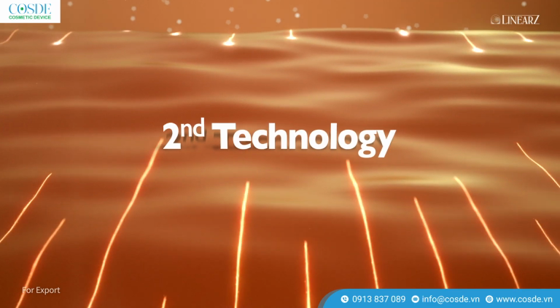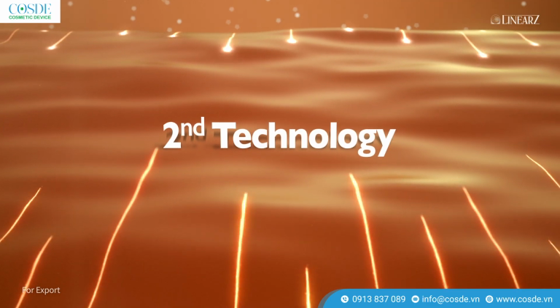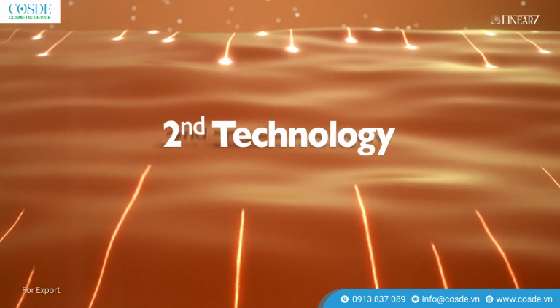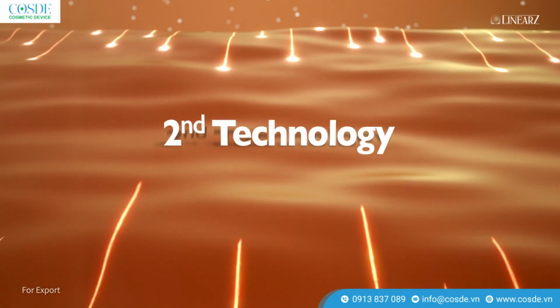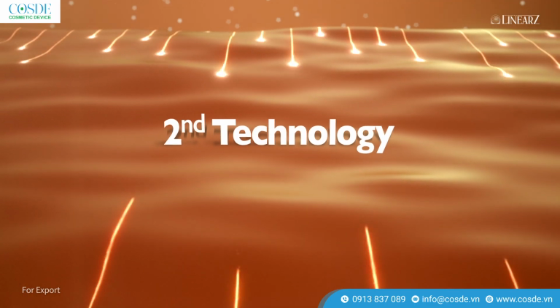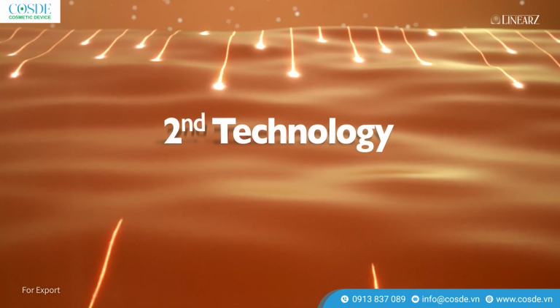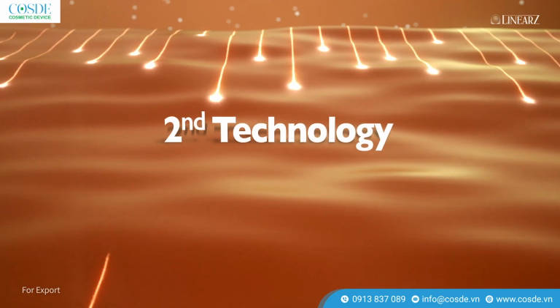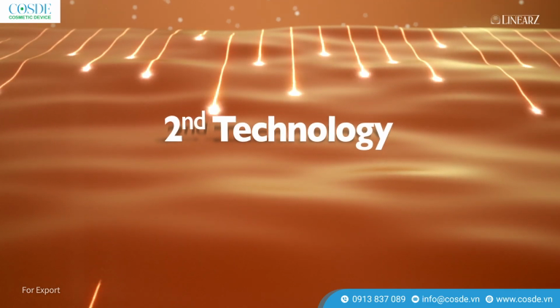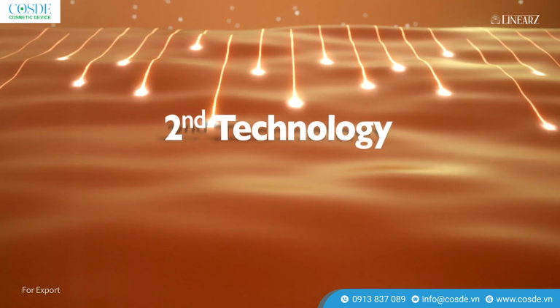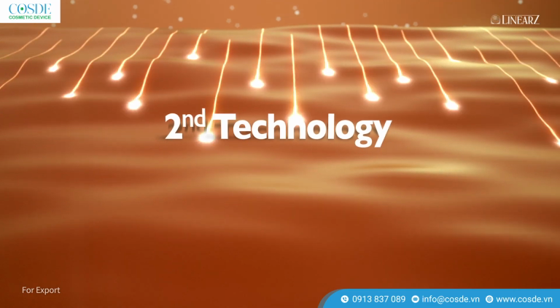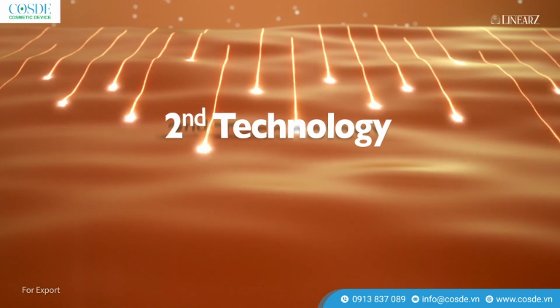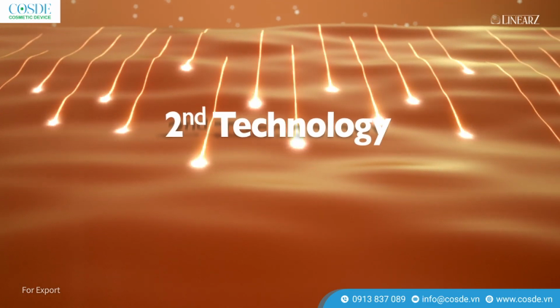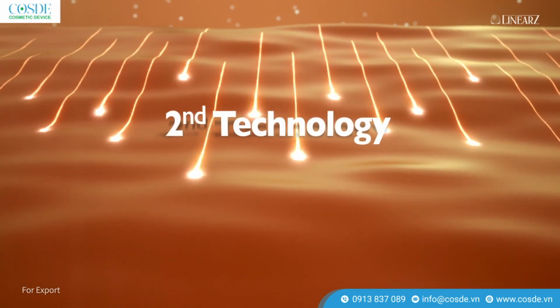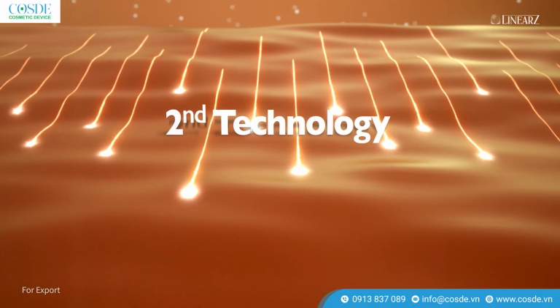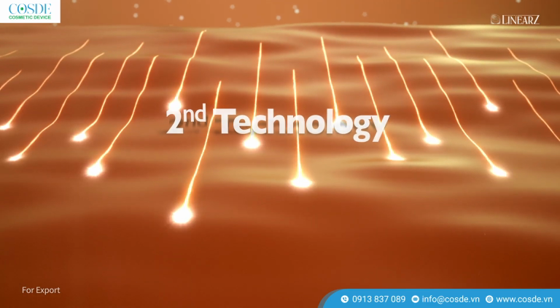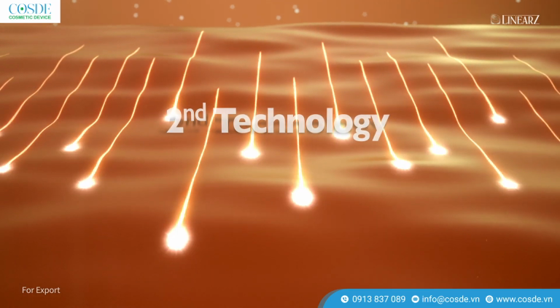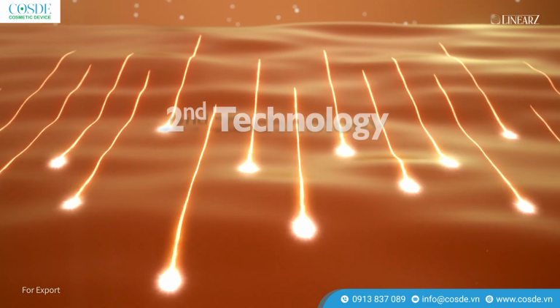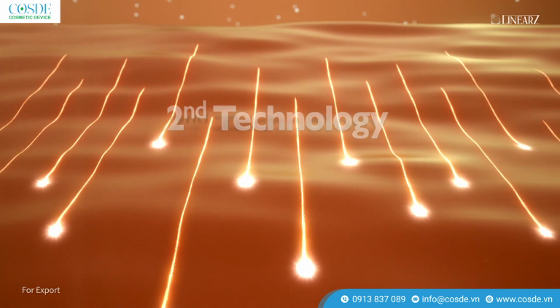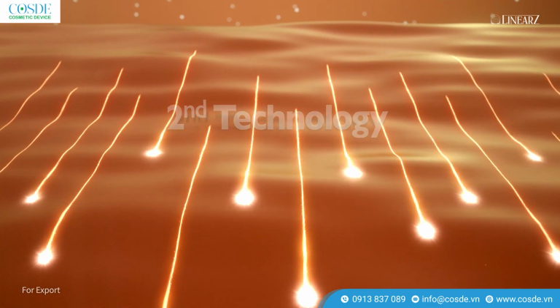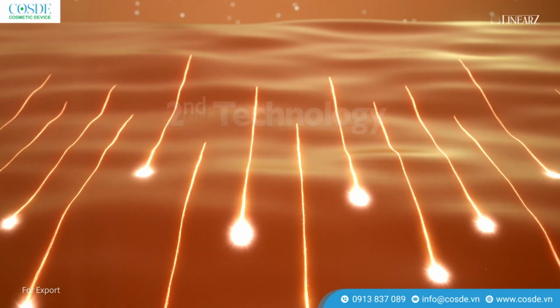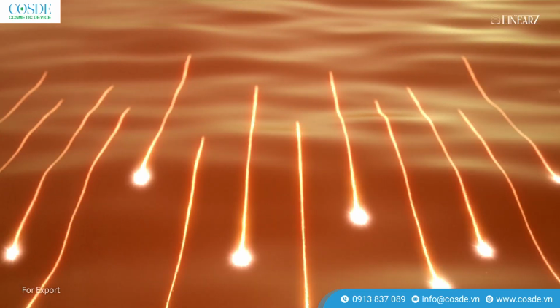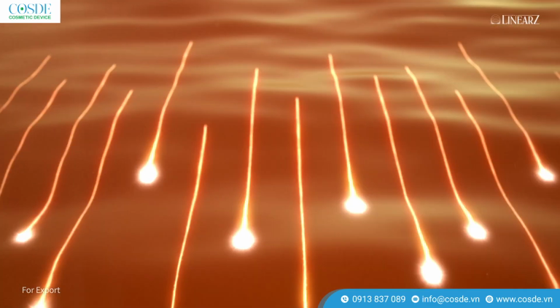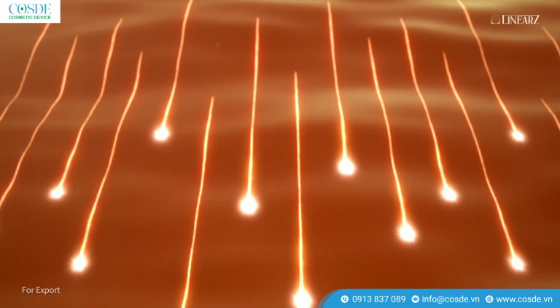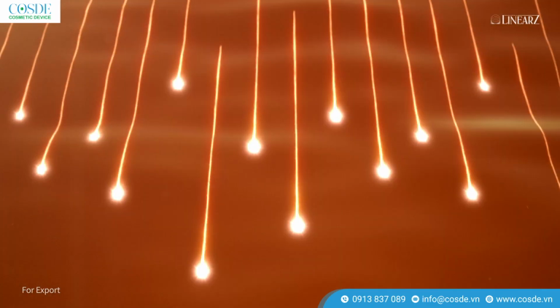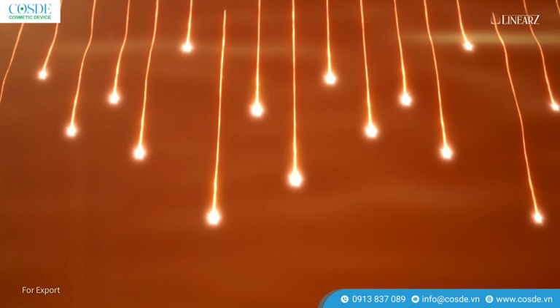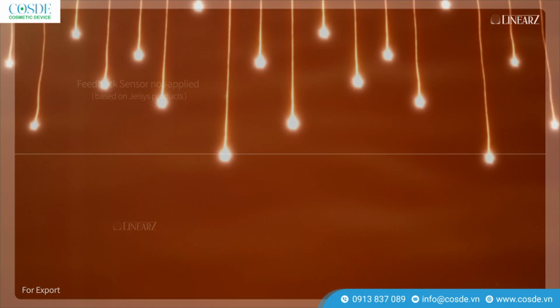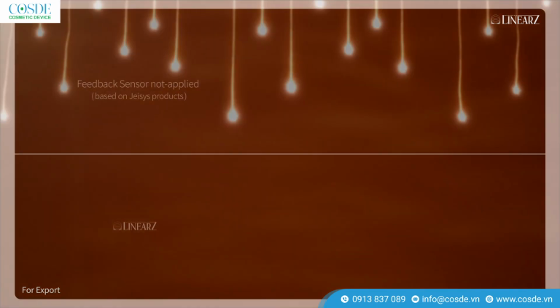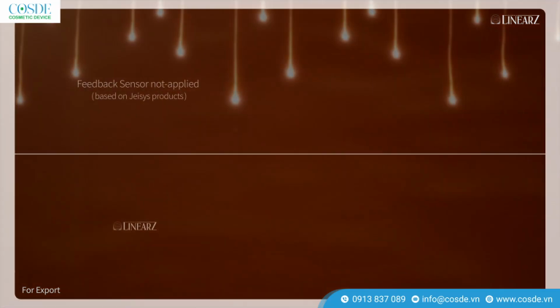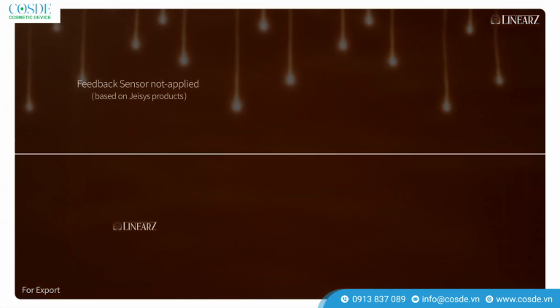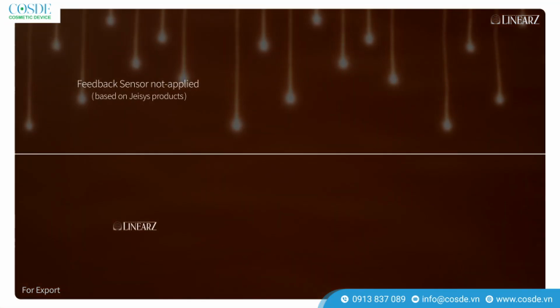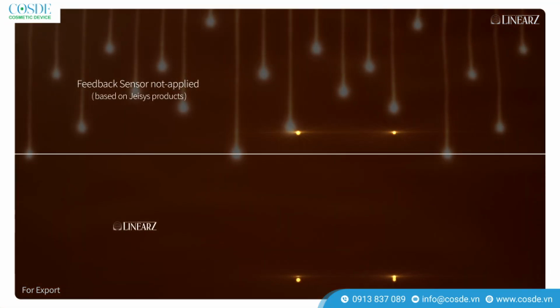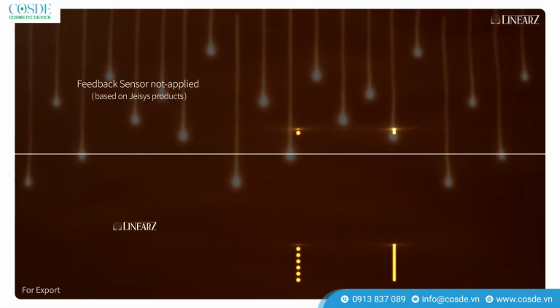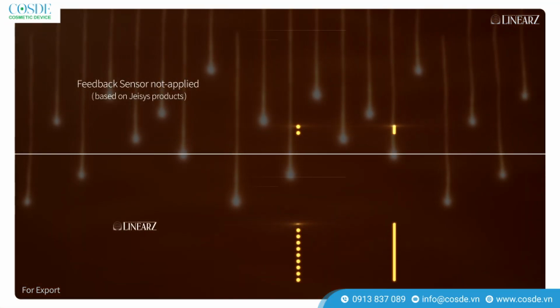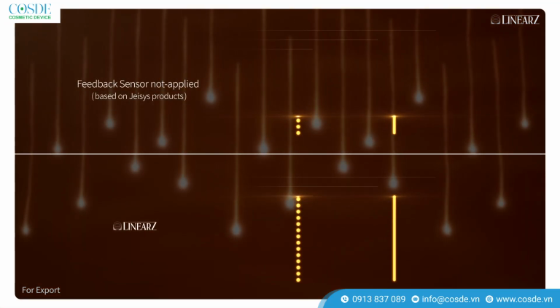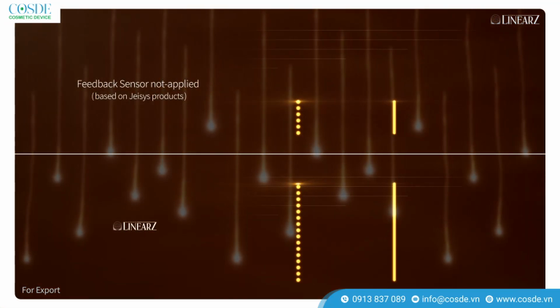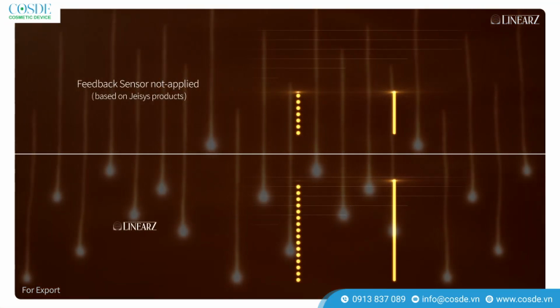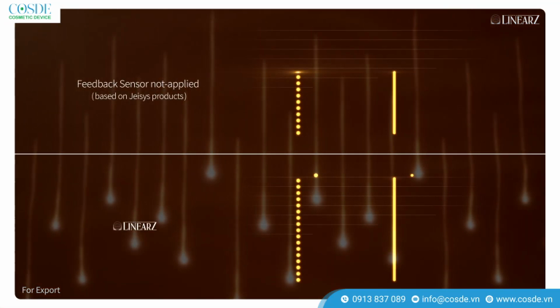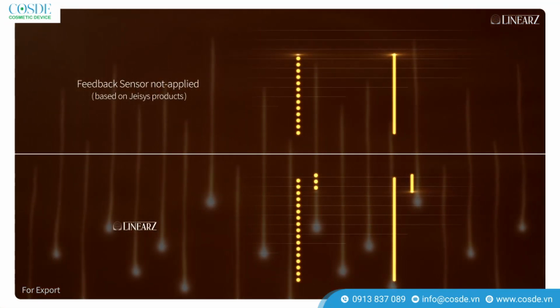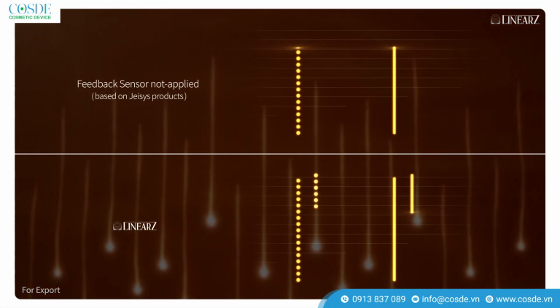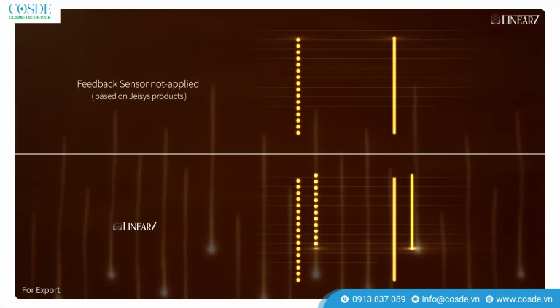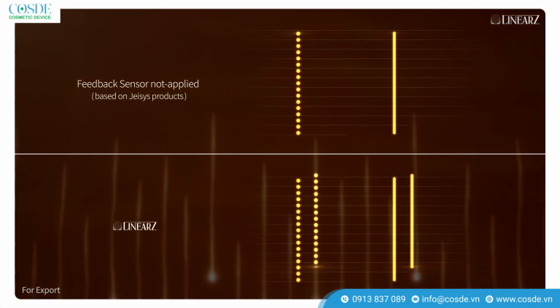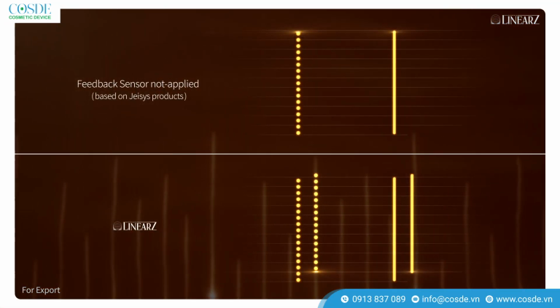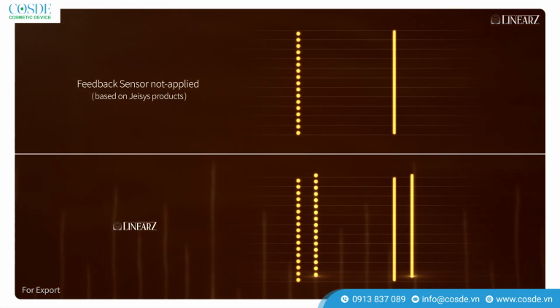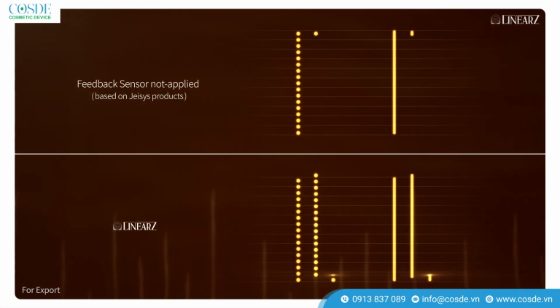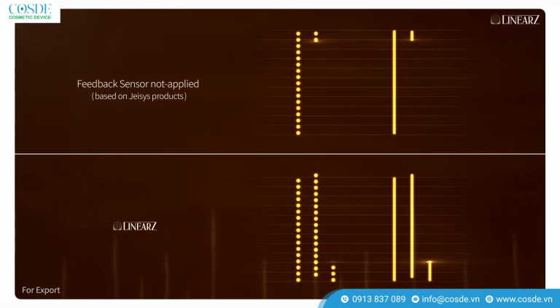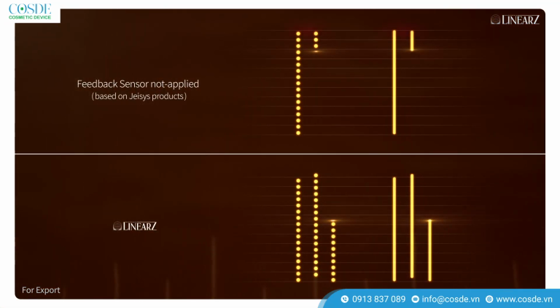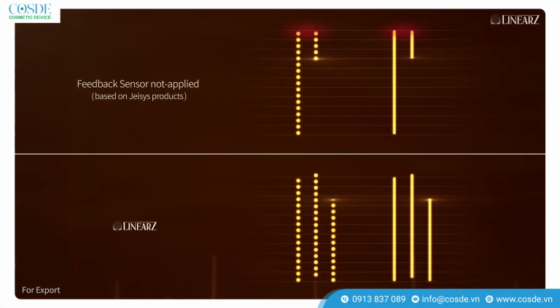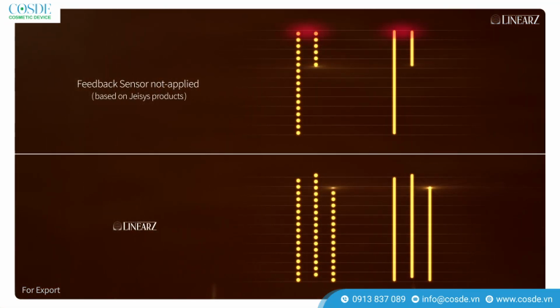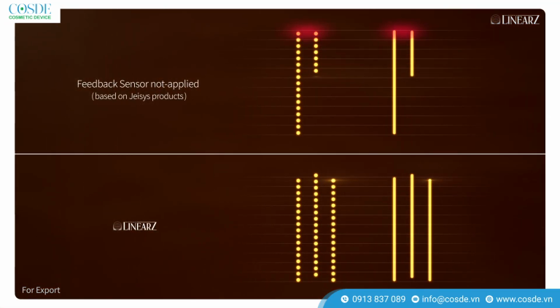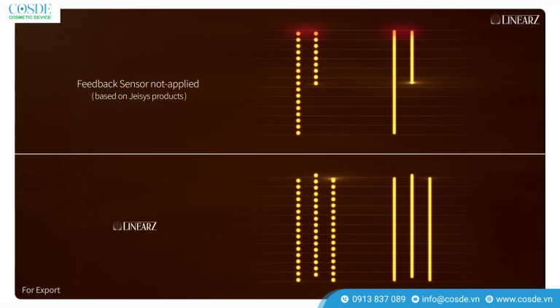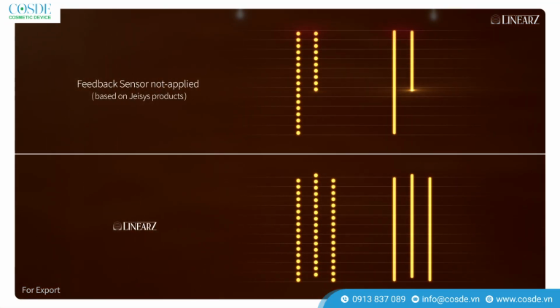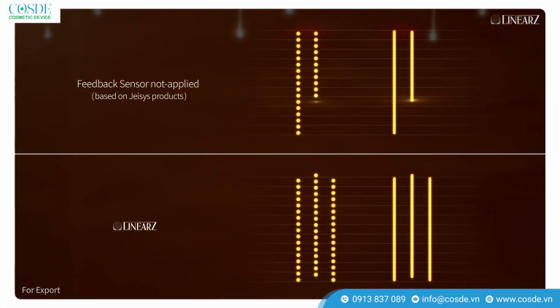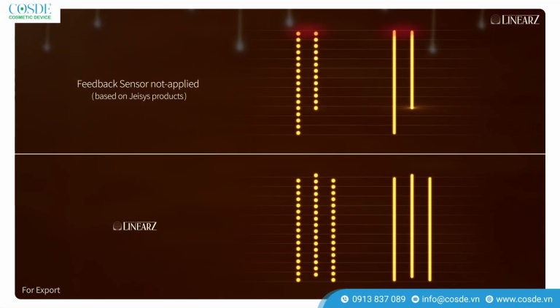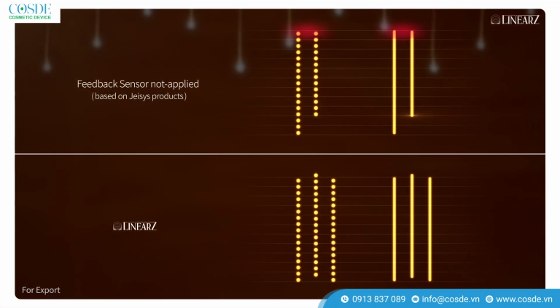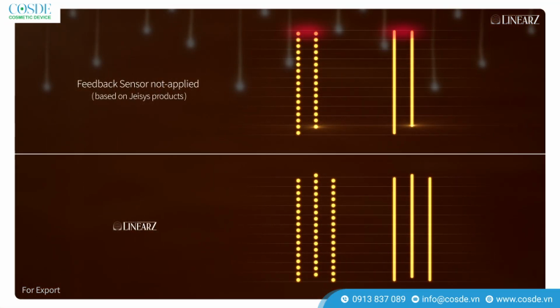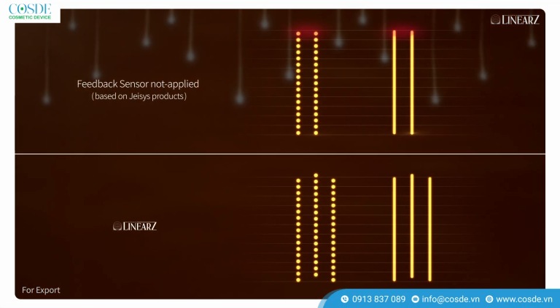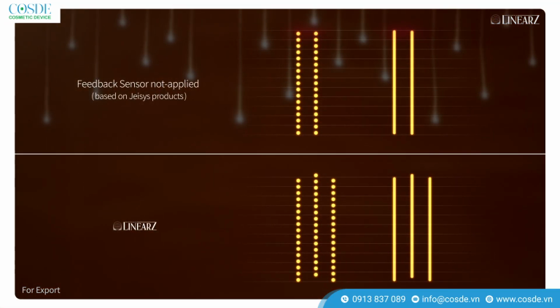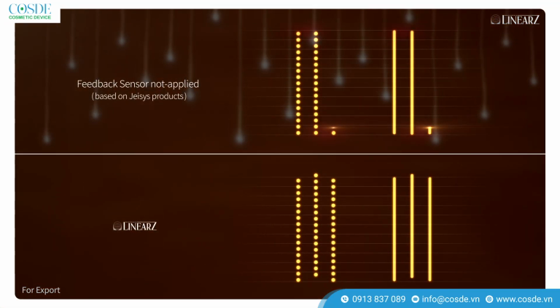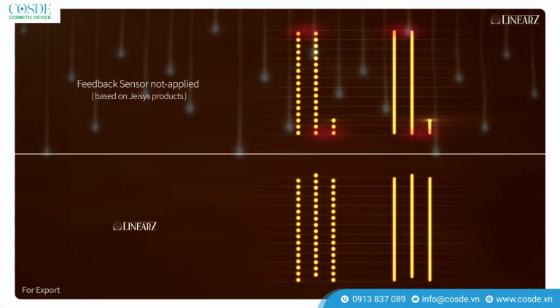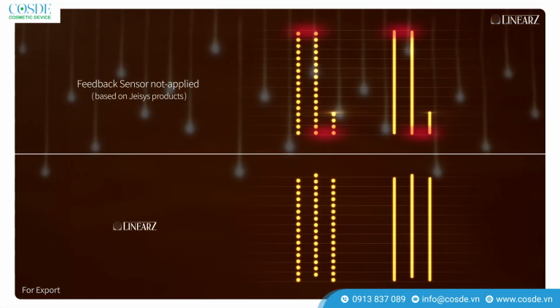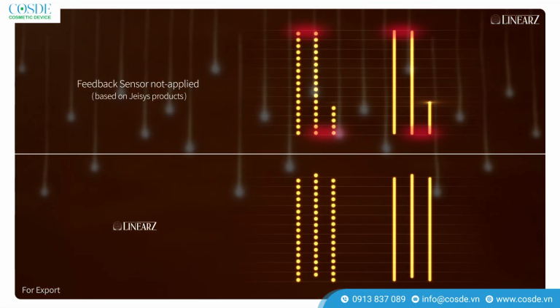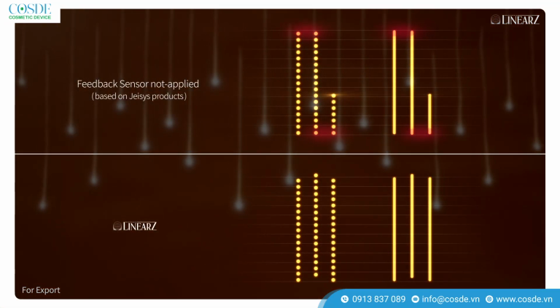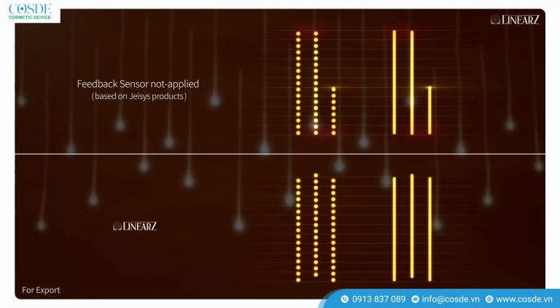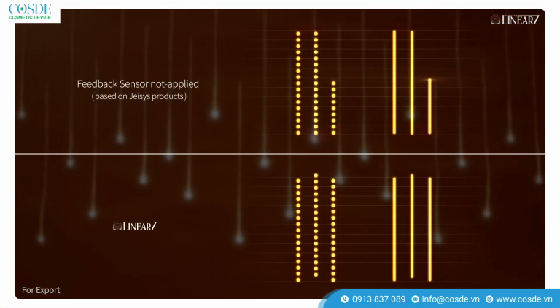Second Technology: Users can check the transducer movement by the feedback sensor.